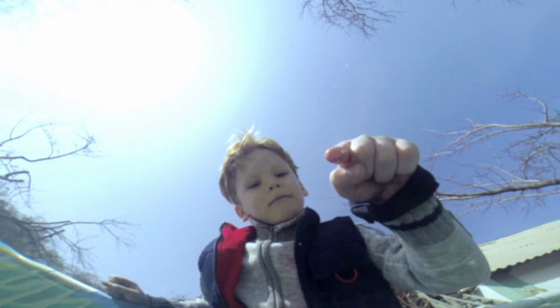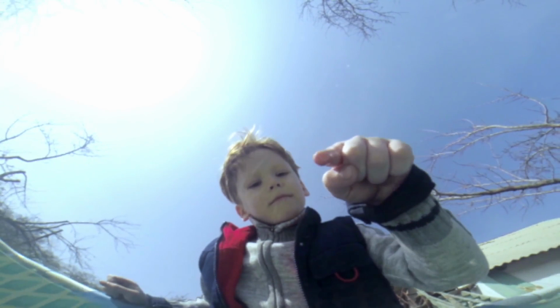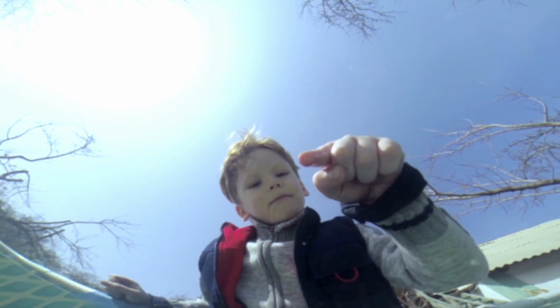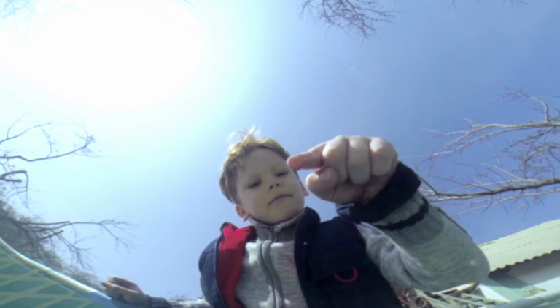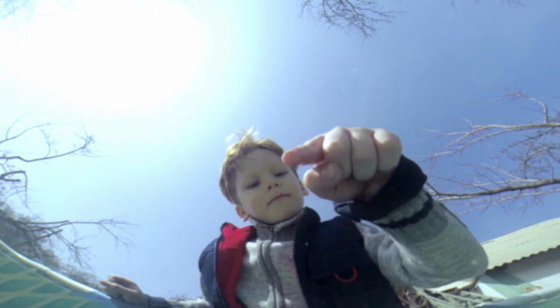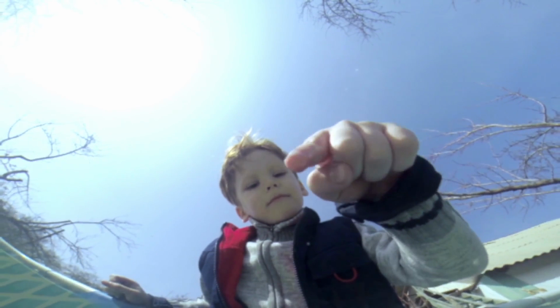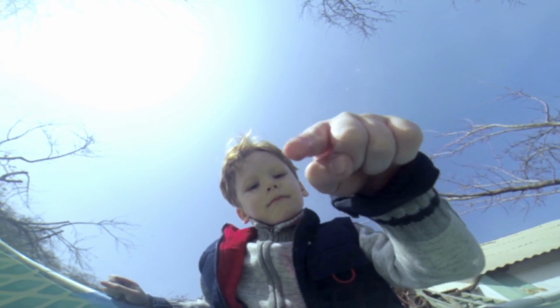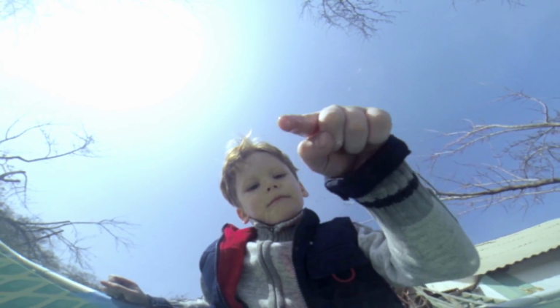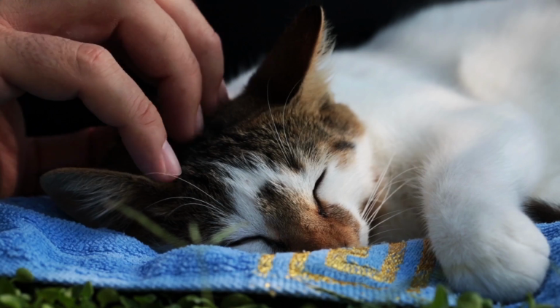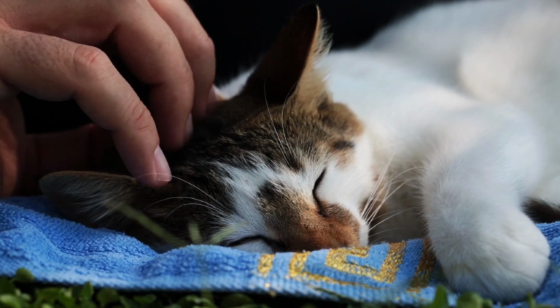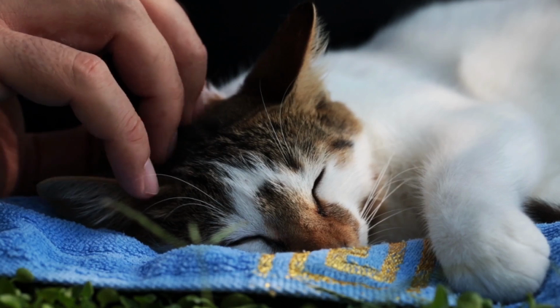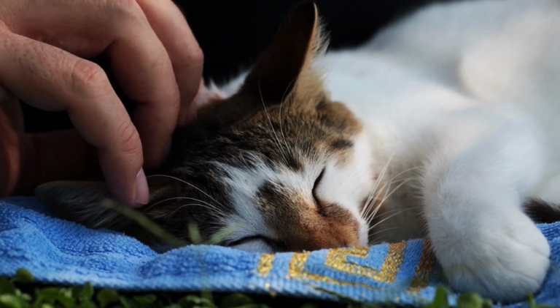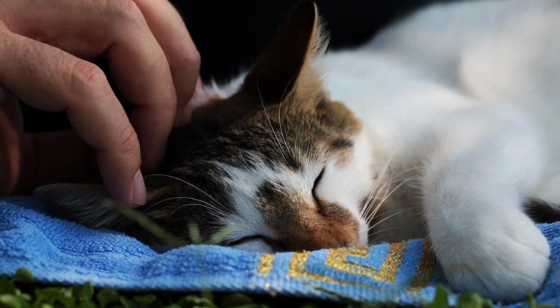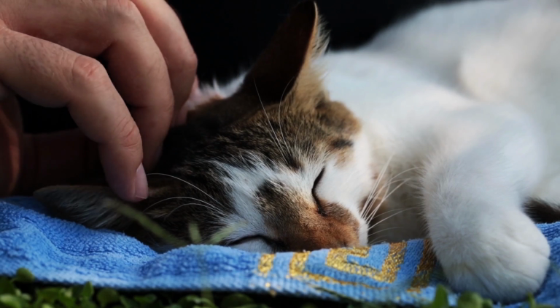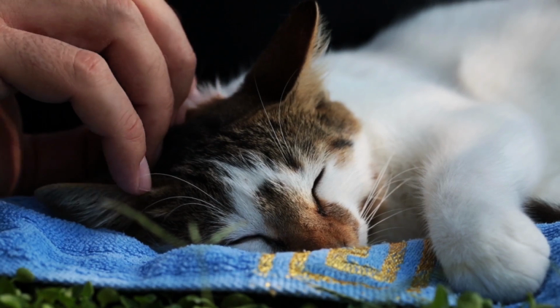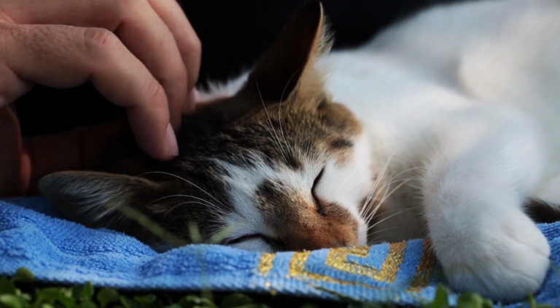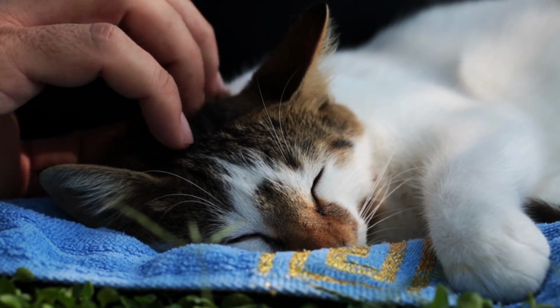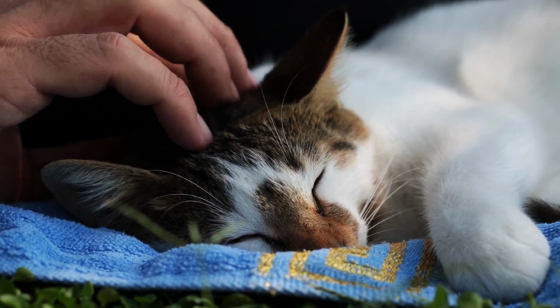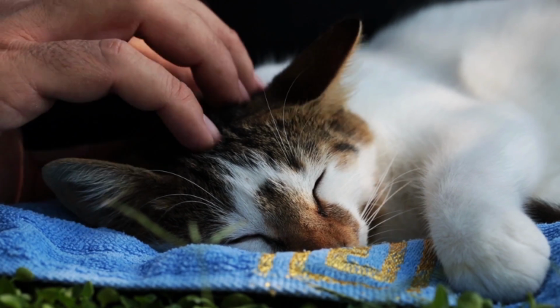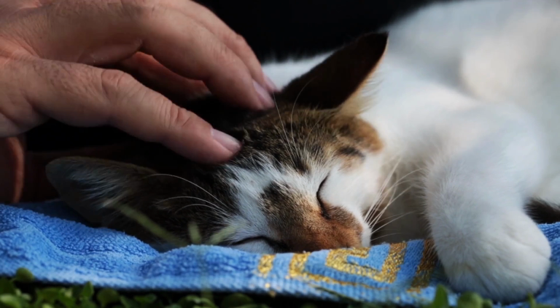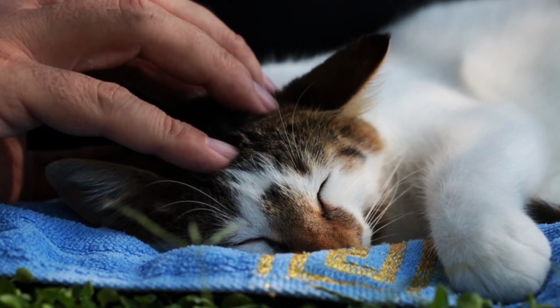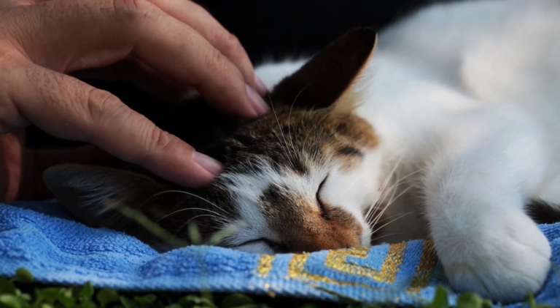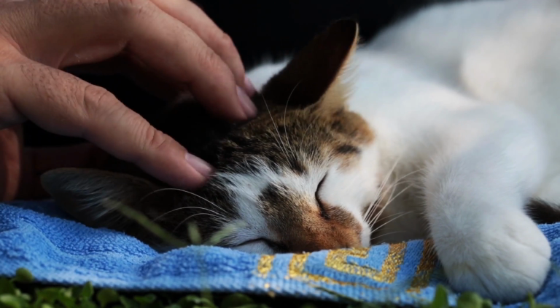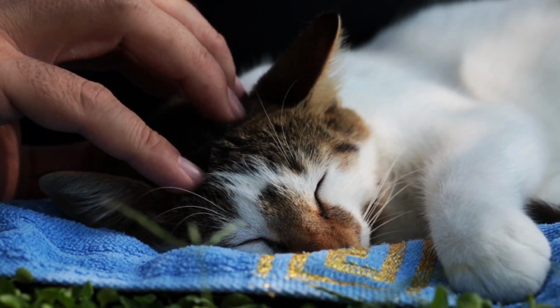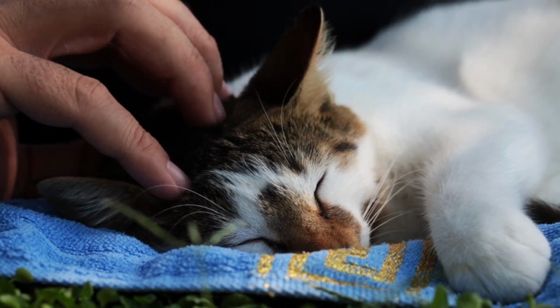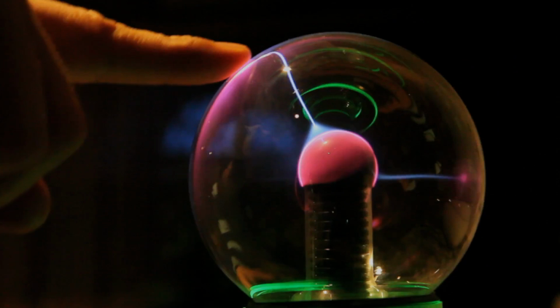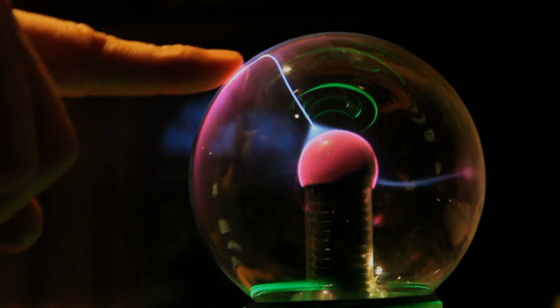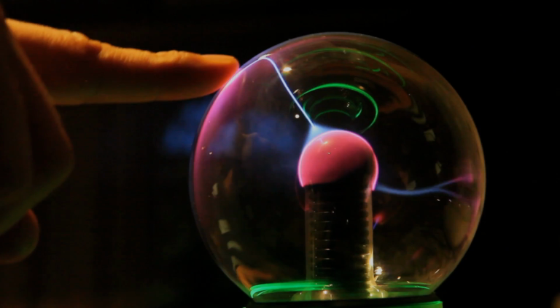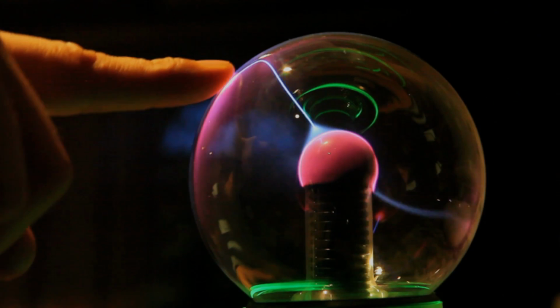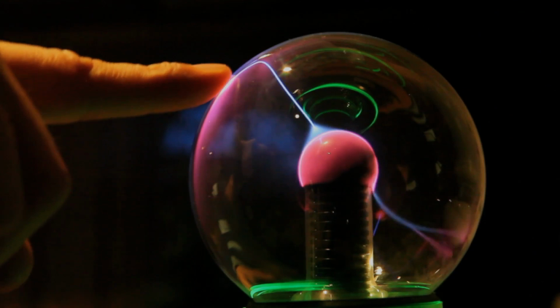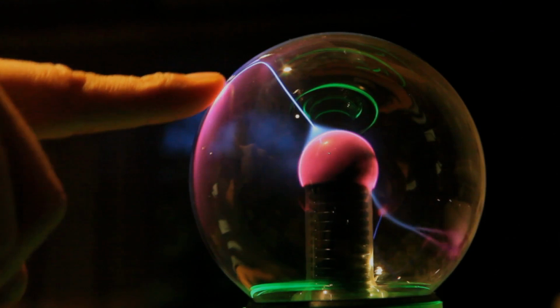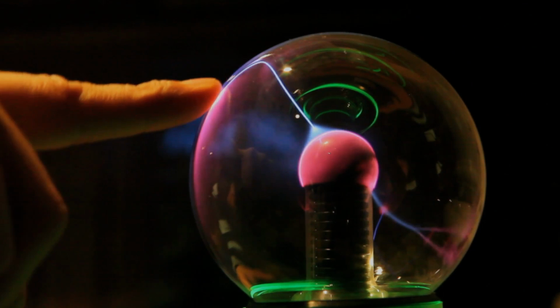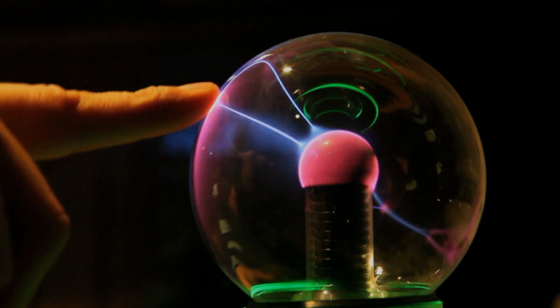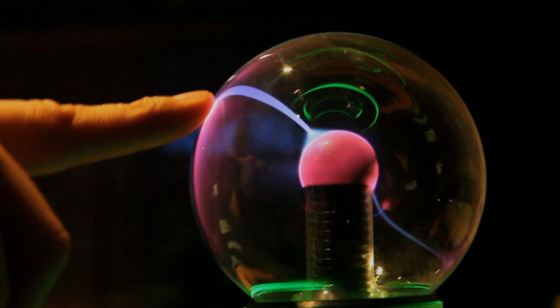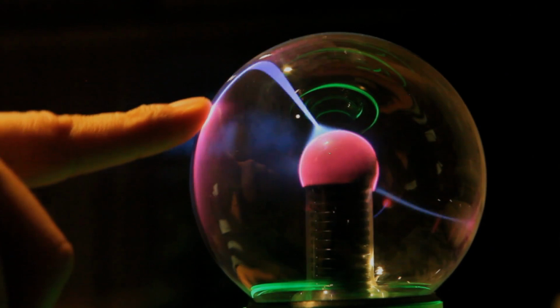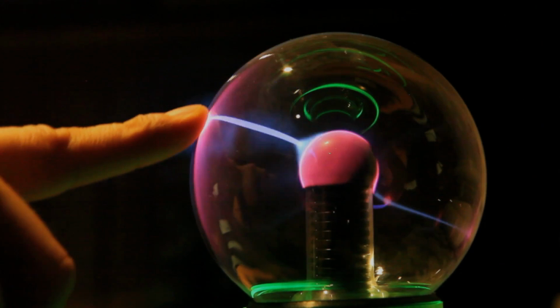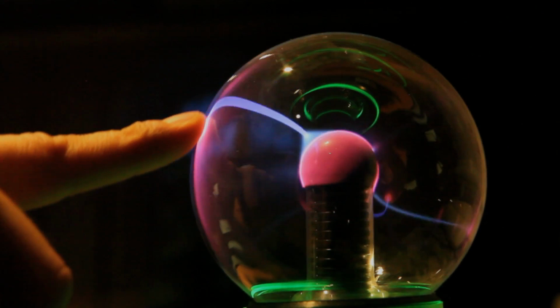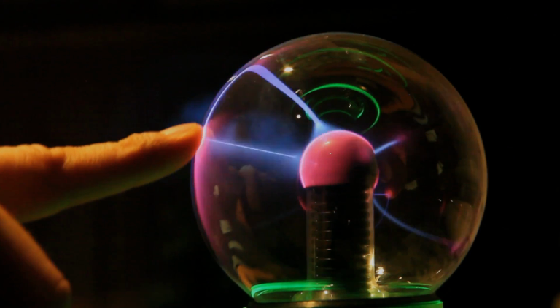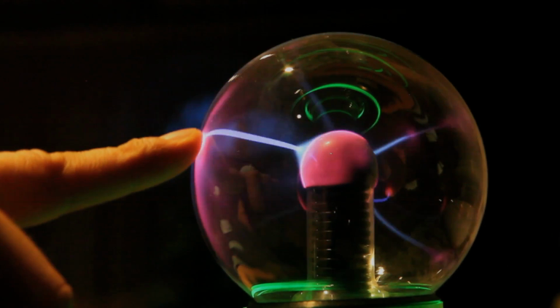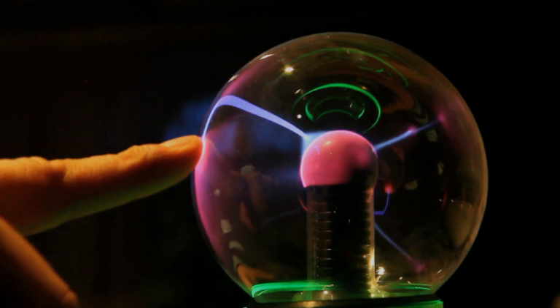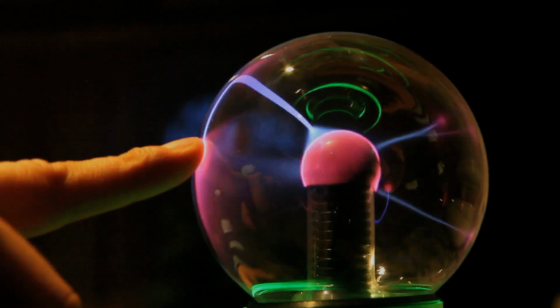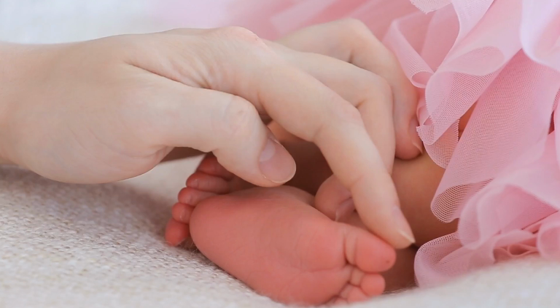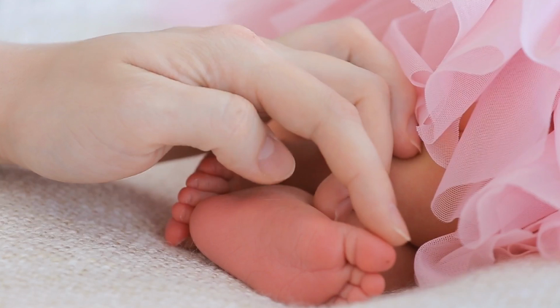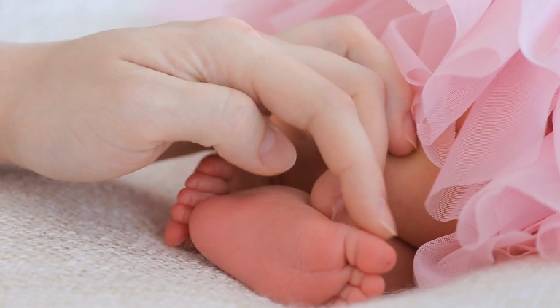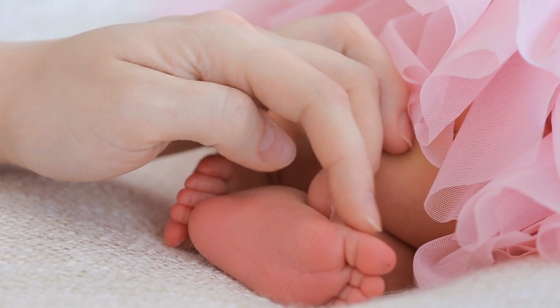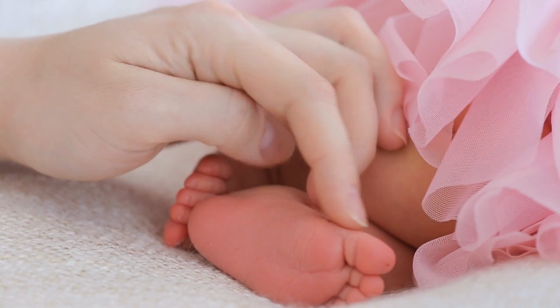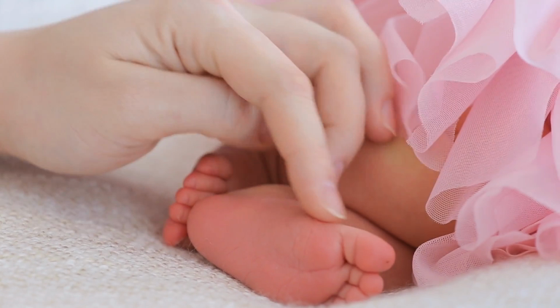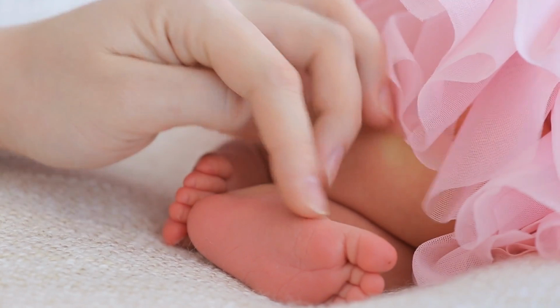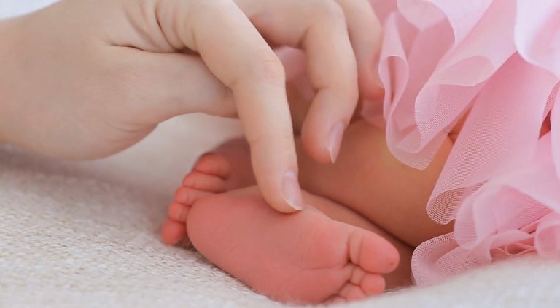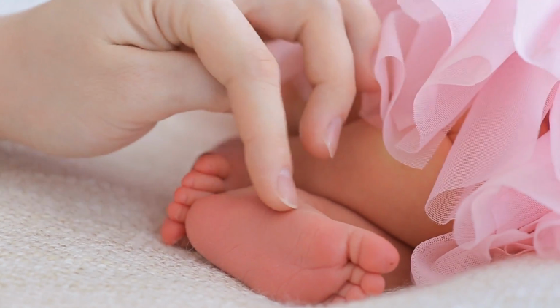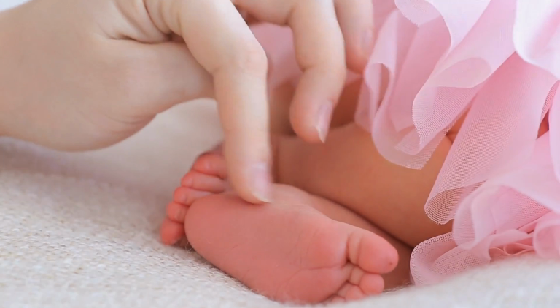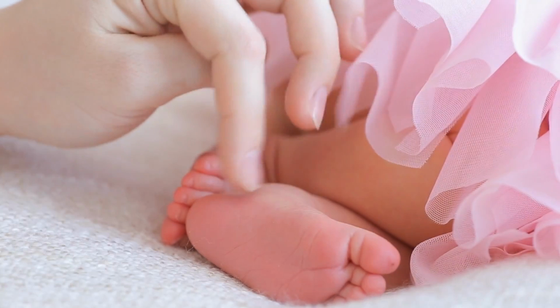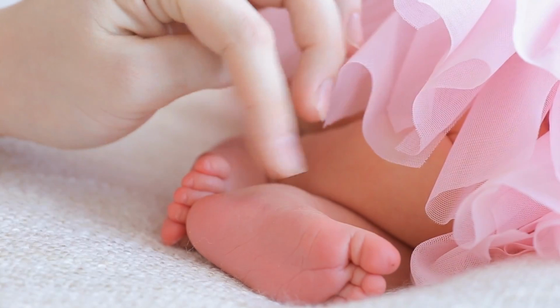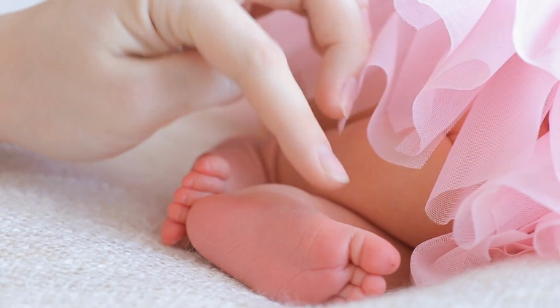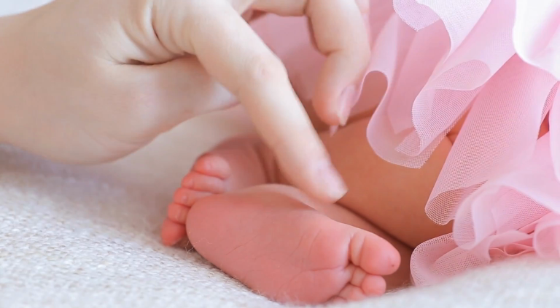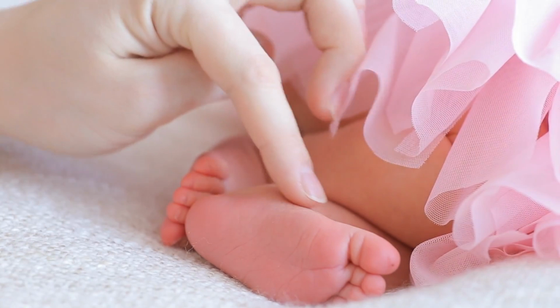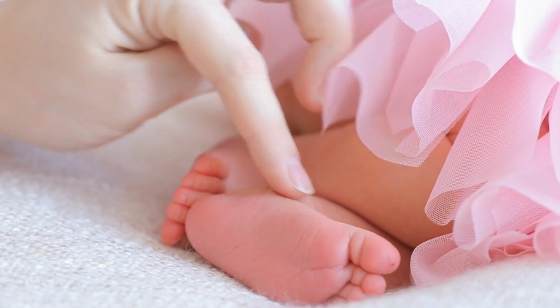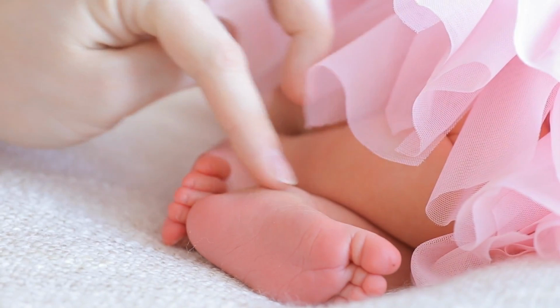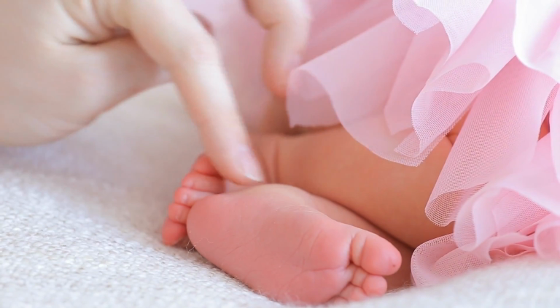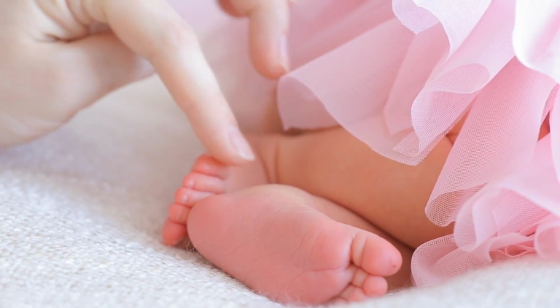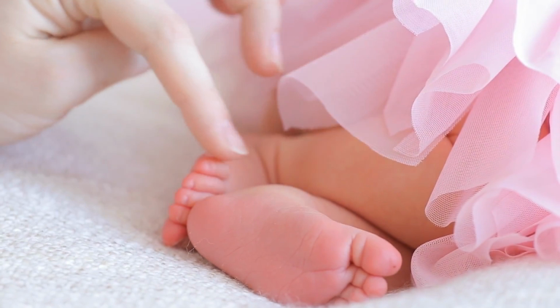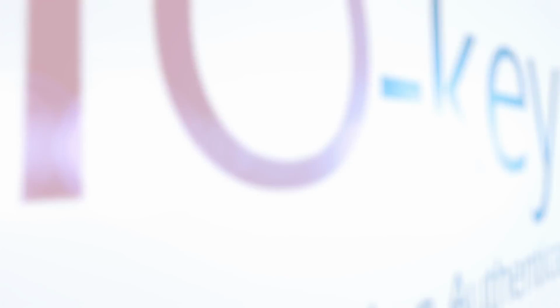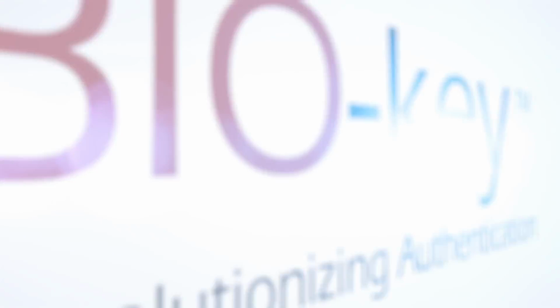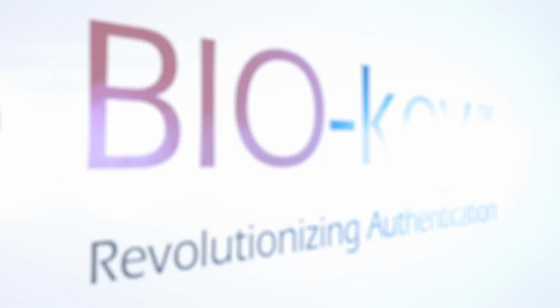The Power of a Touch. Experience the power of a touch with BioKey.